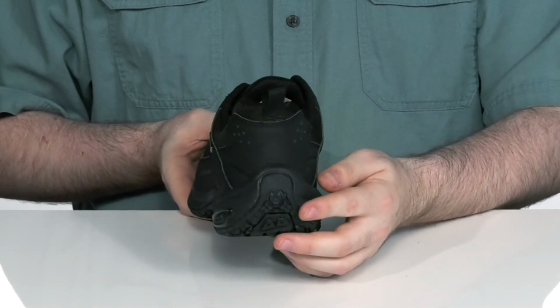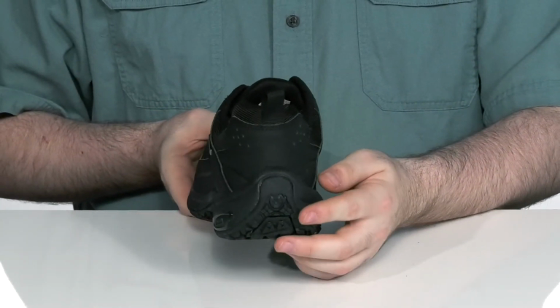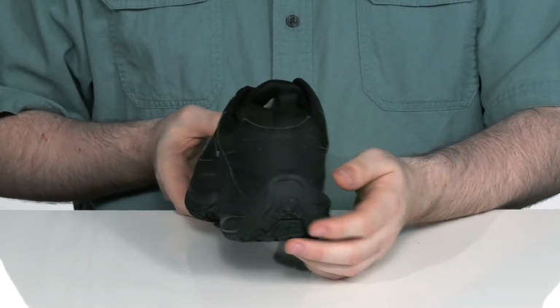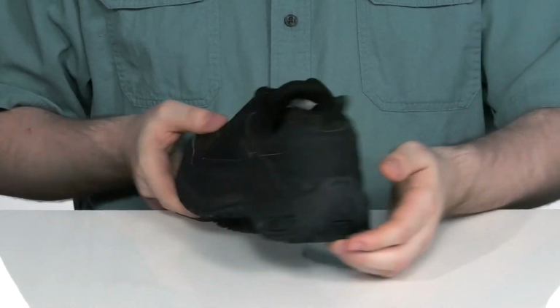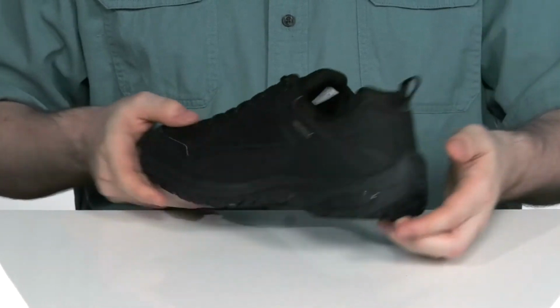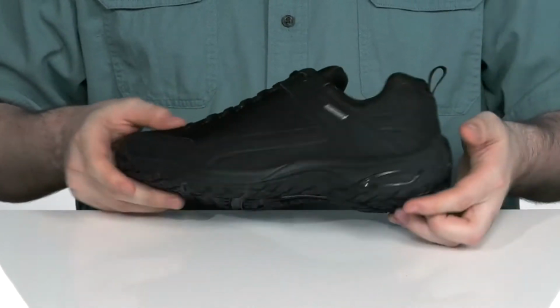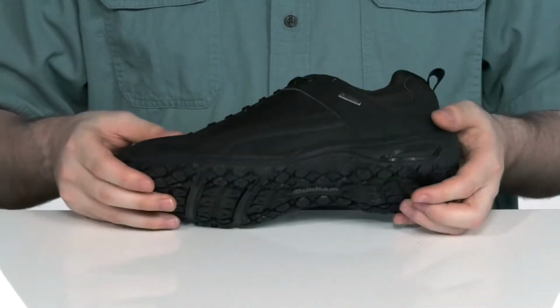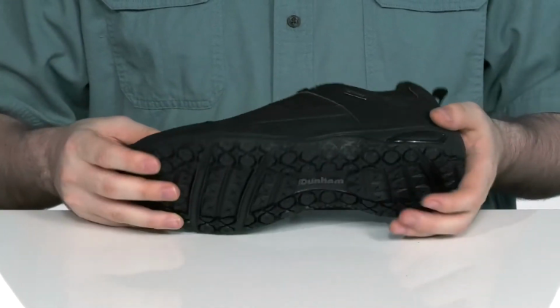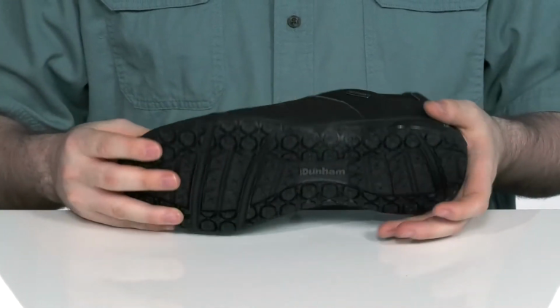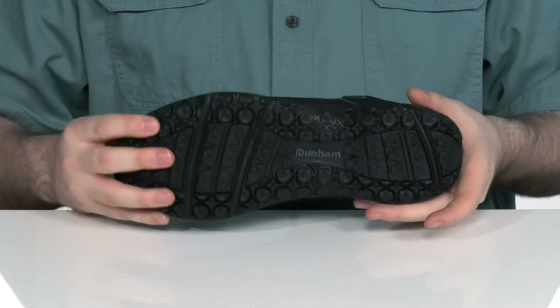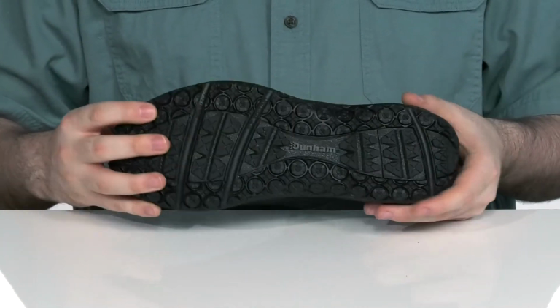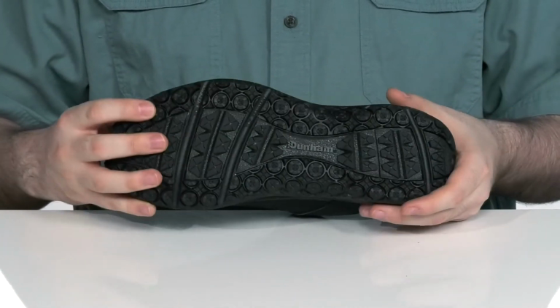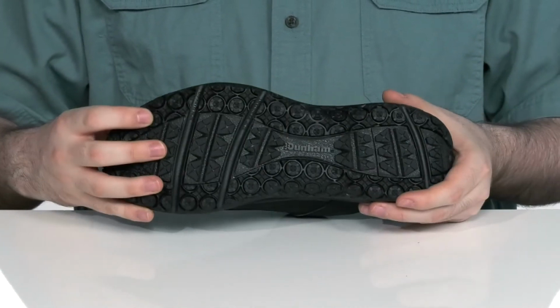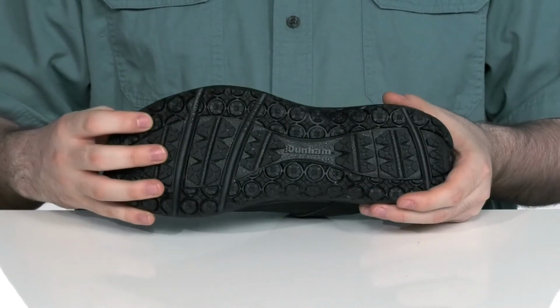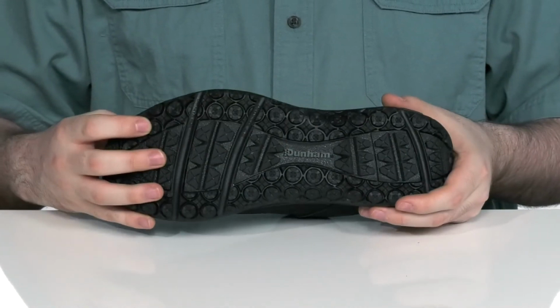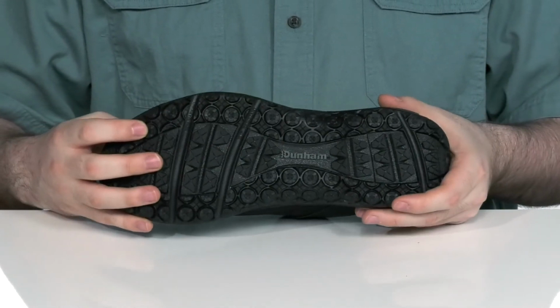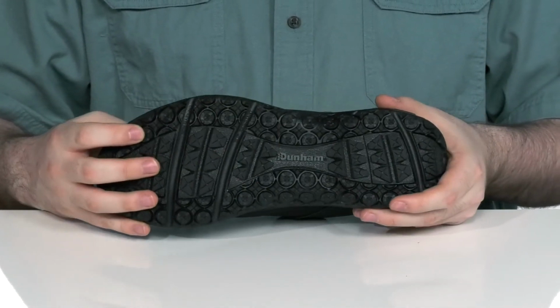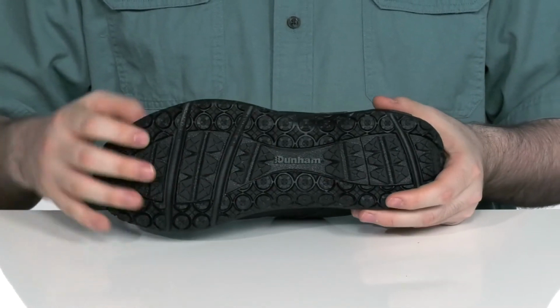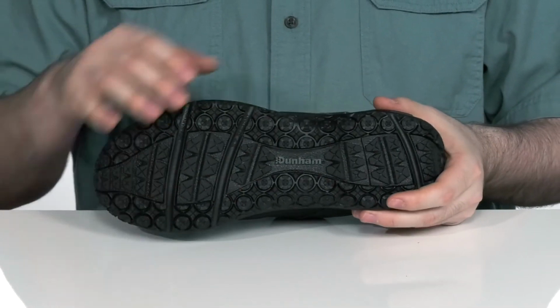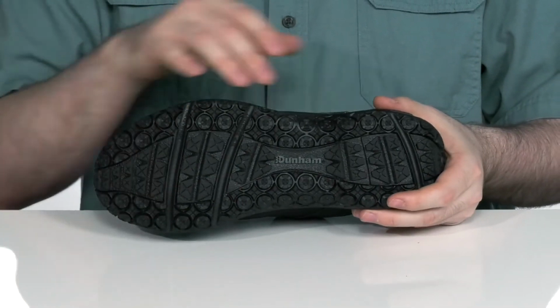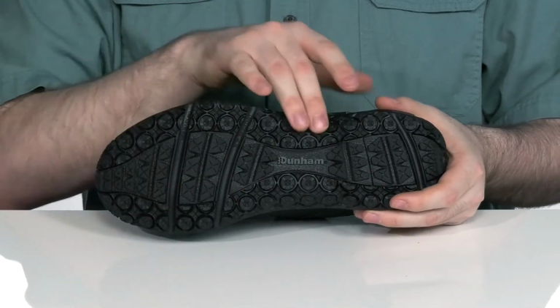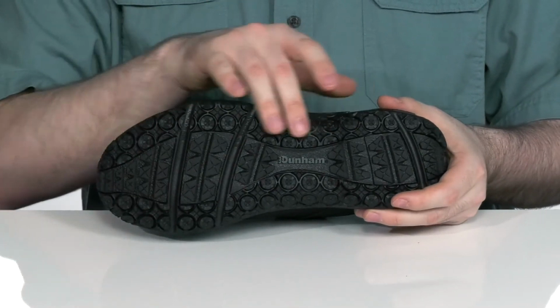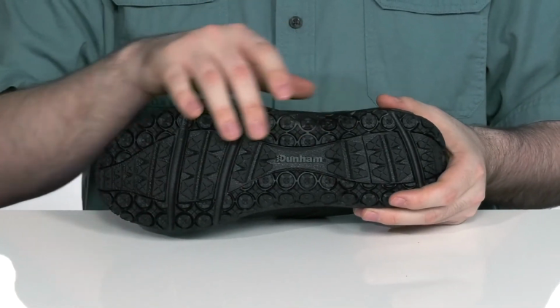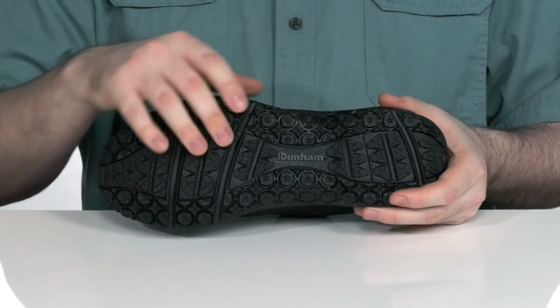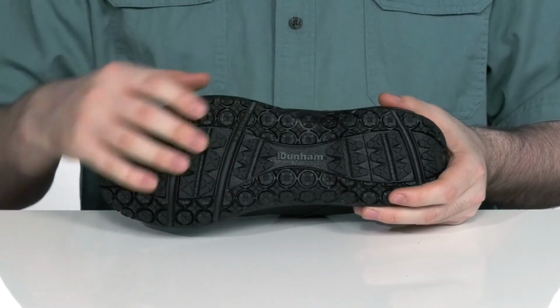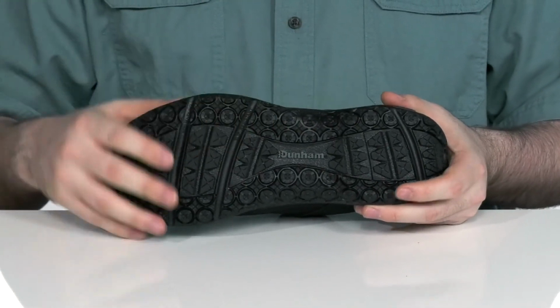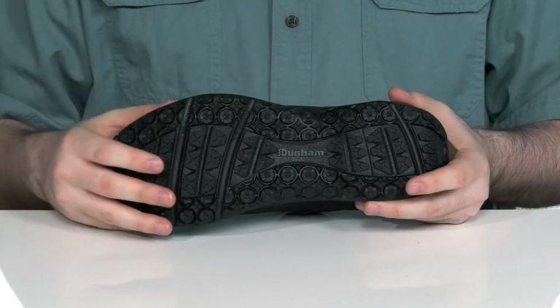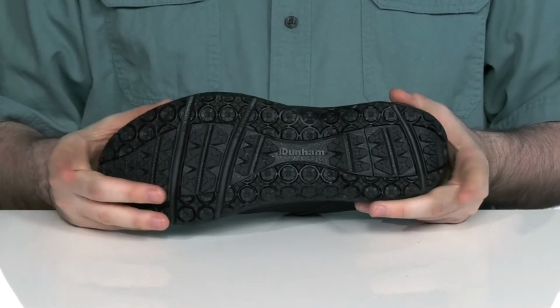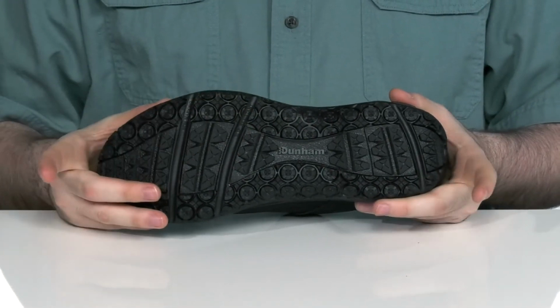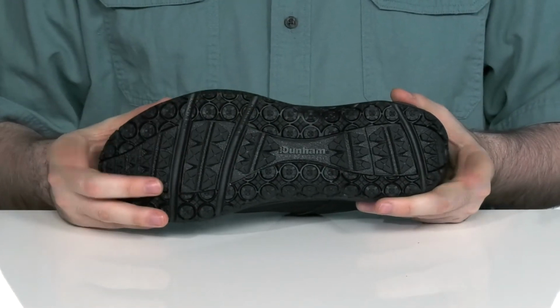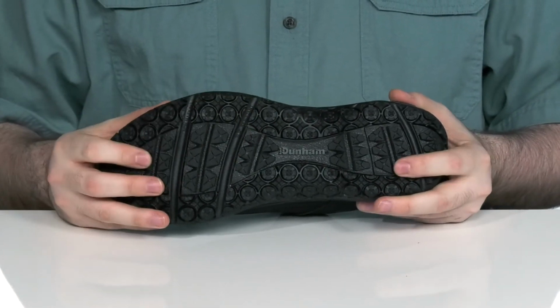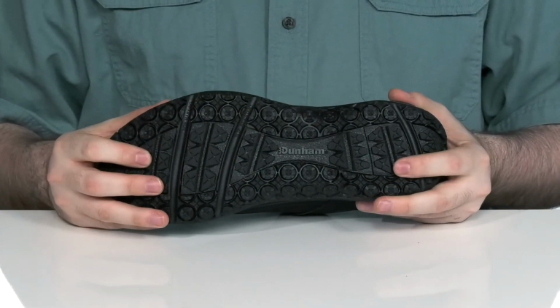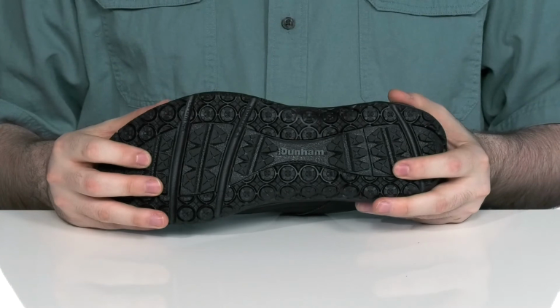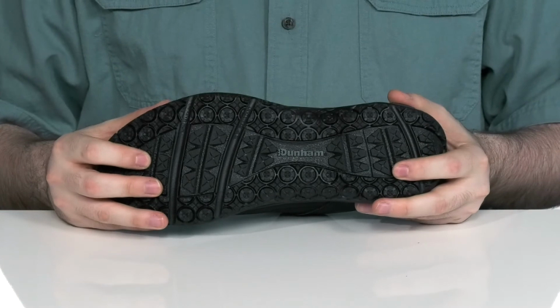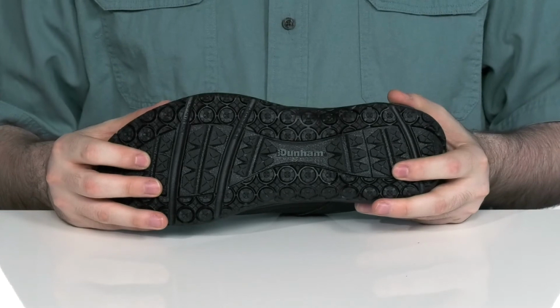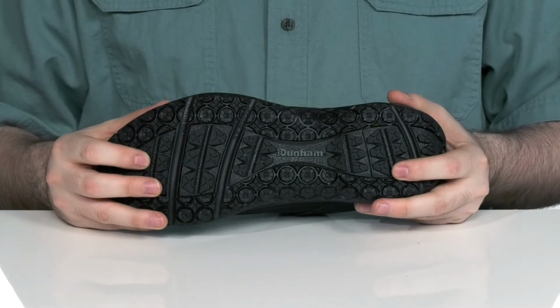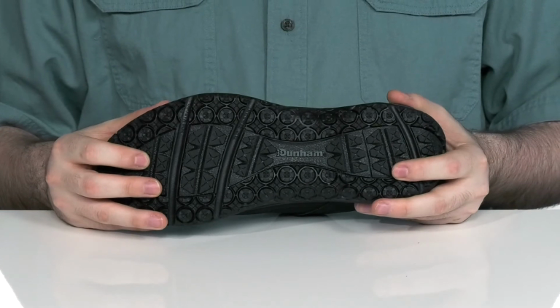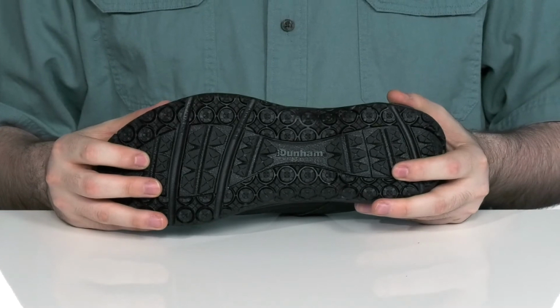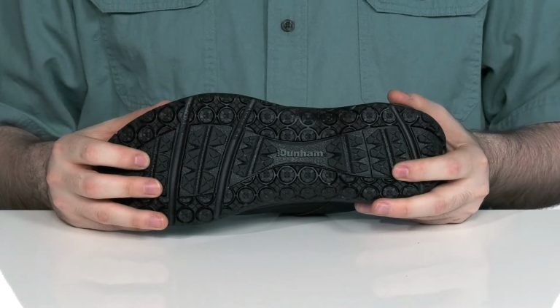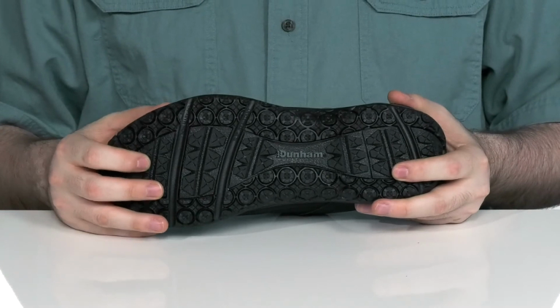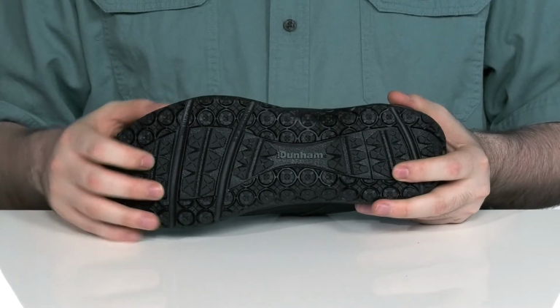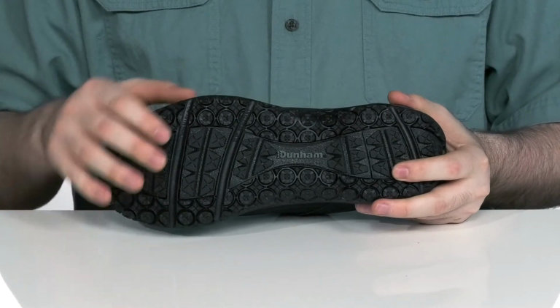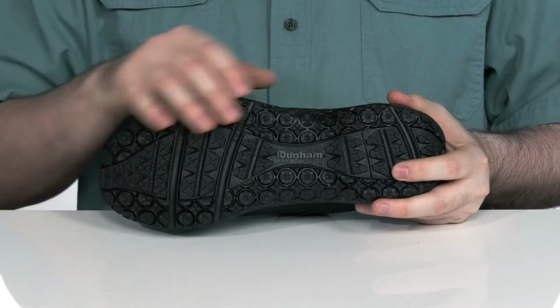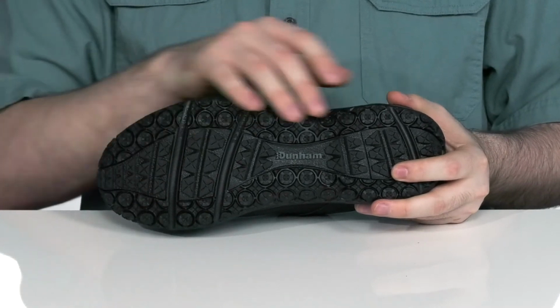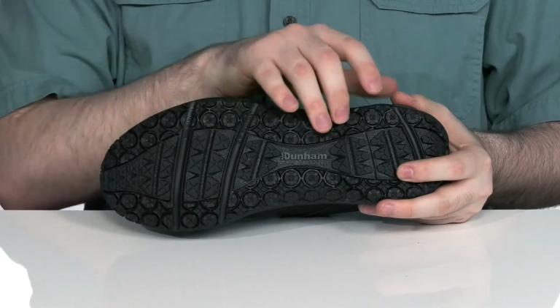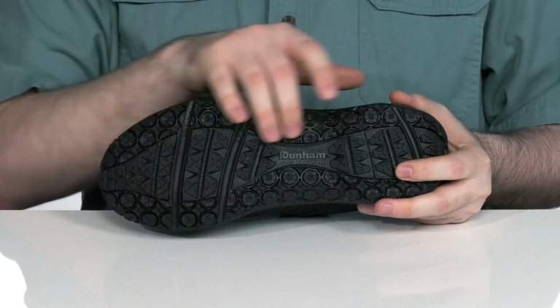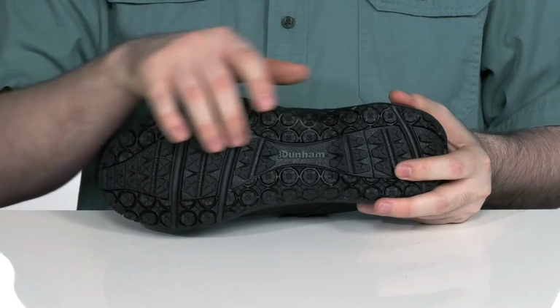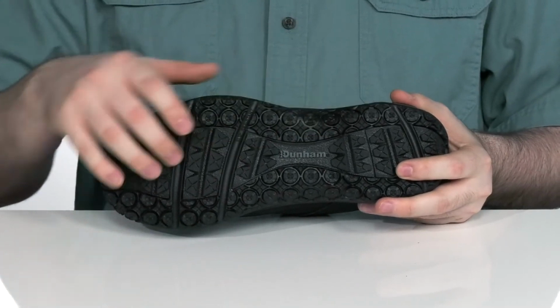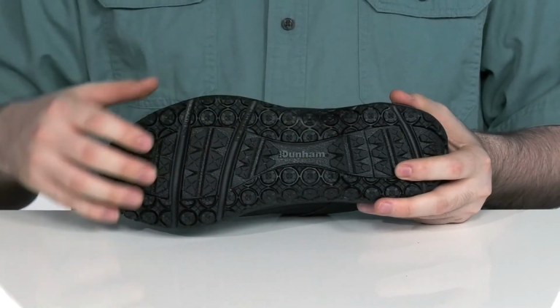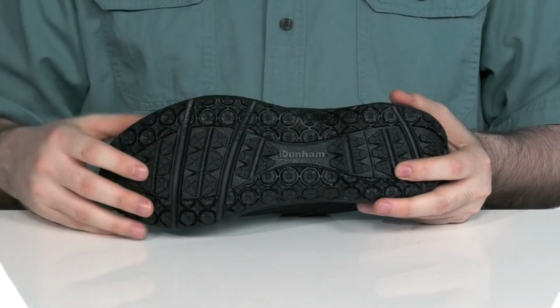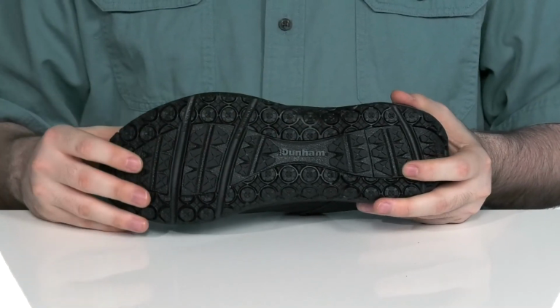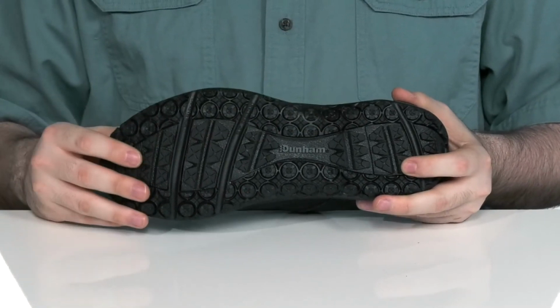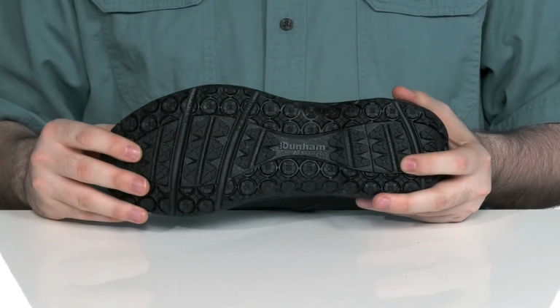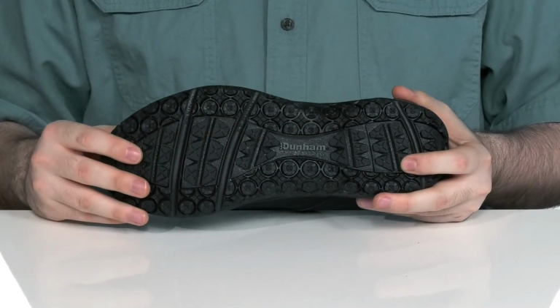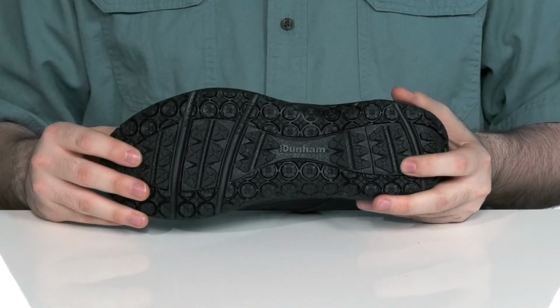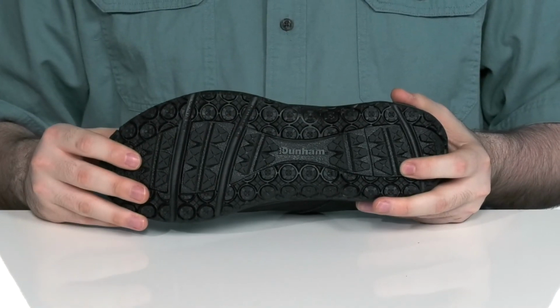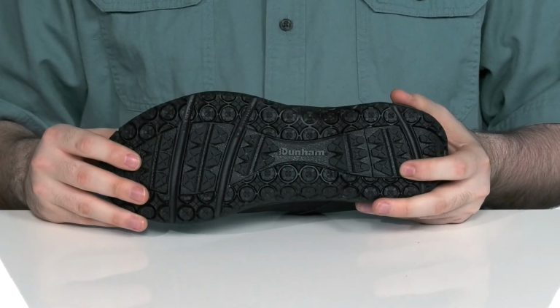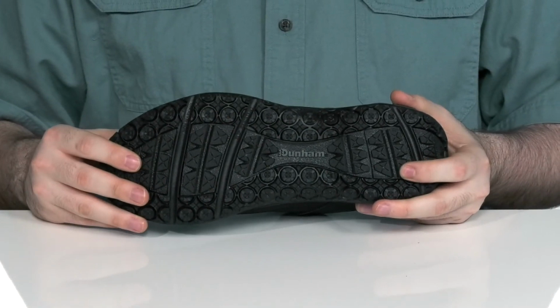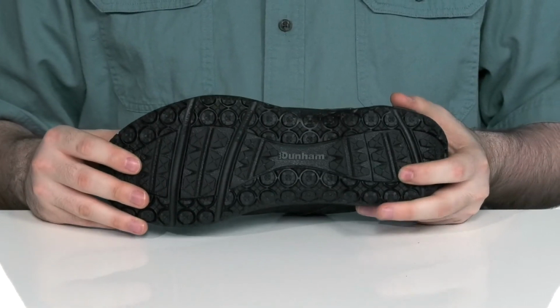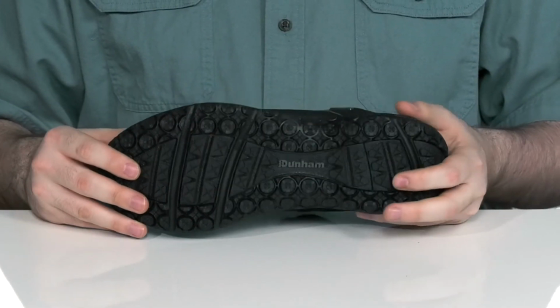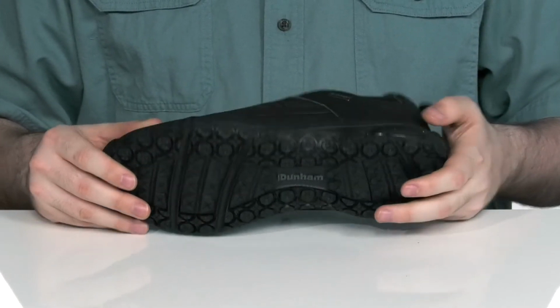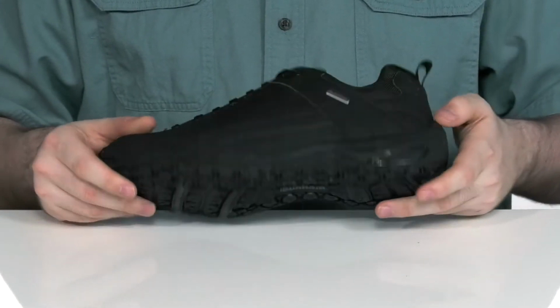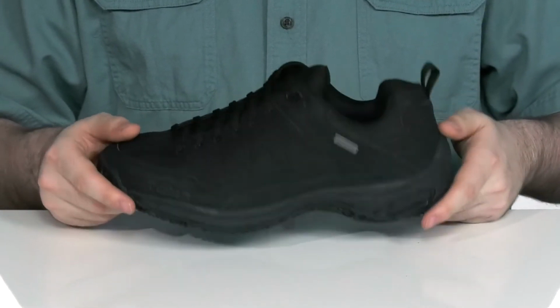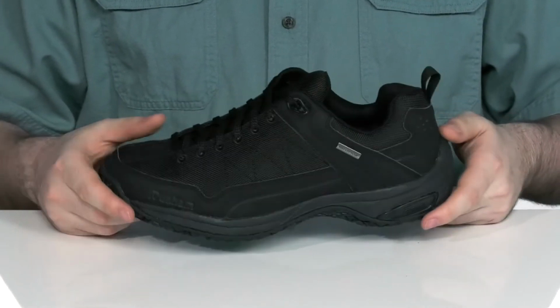The bottom has an R-Bar design on the rear foot for stability with a nylon shank for extra stability. Using slip-resistant rubber on the very bottom, perfect for wet and dry conditions.